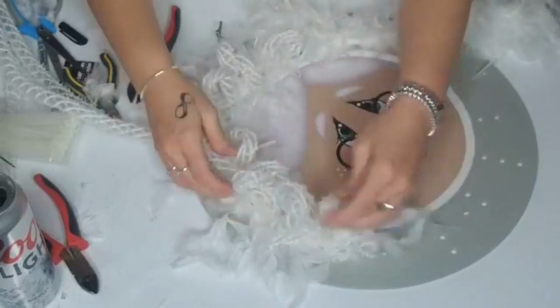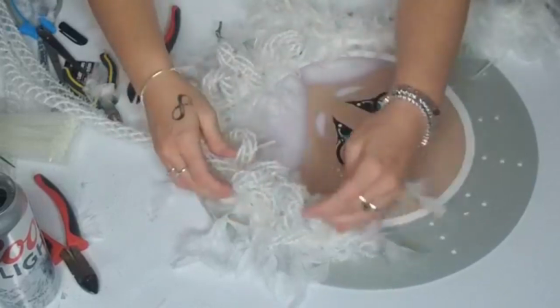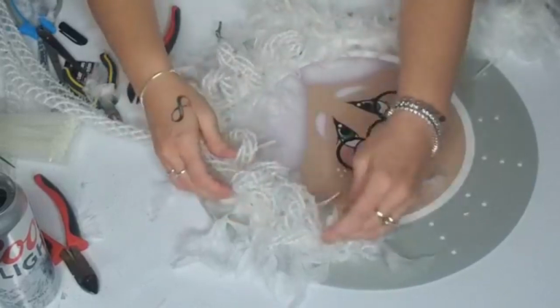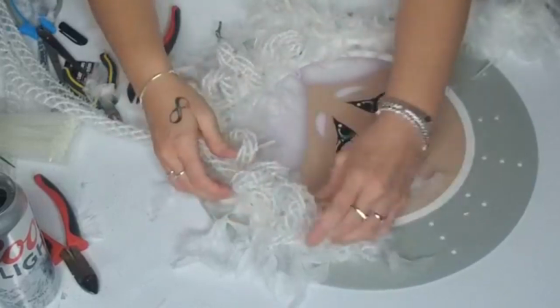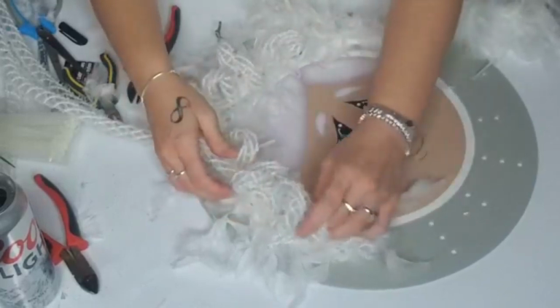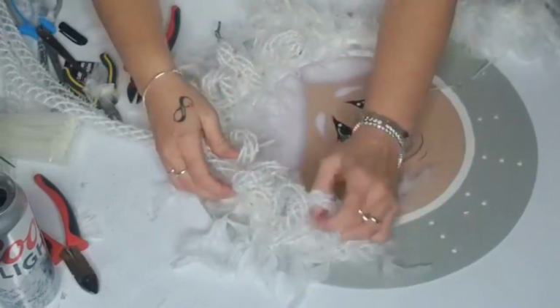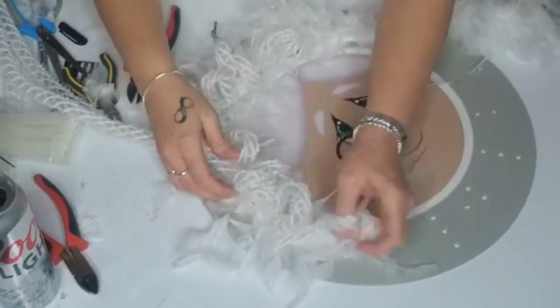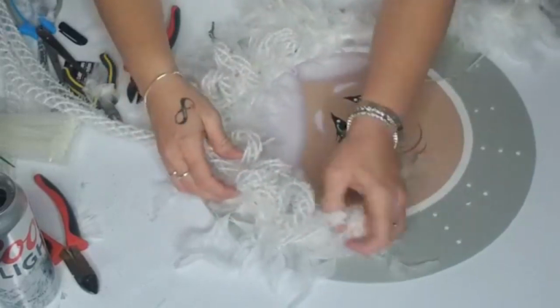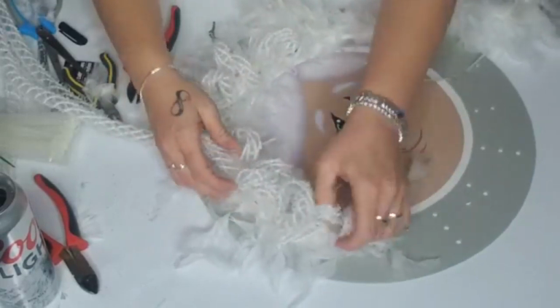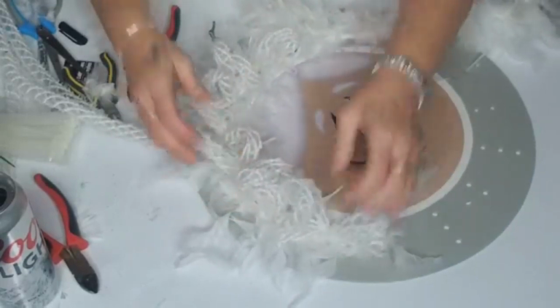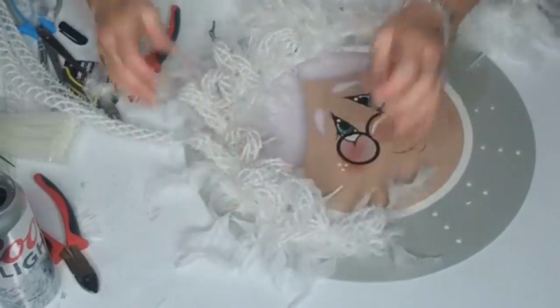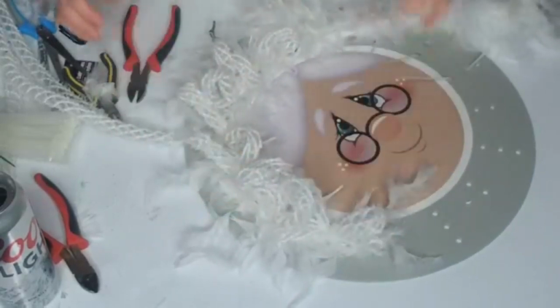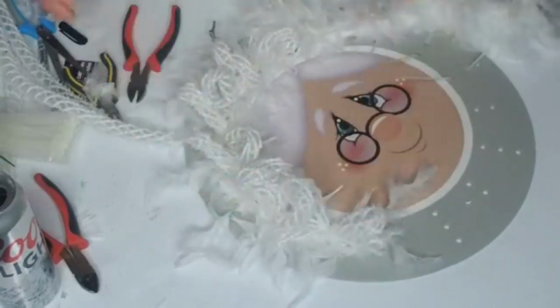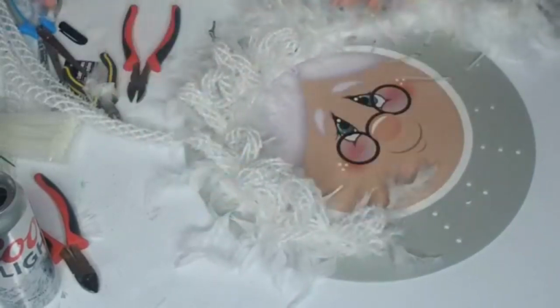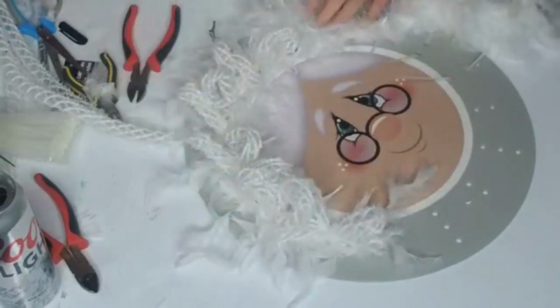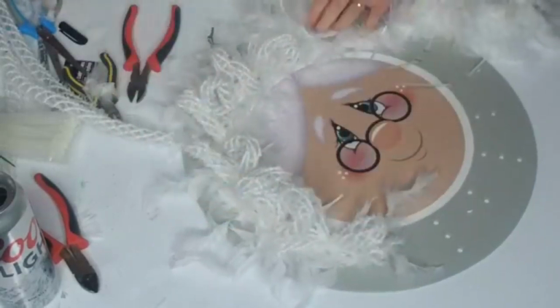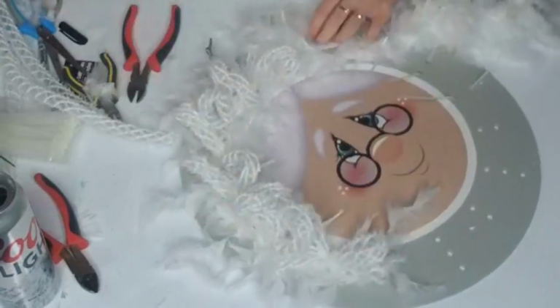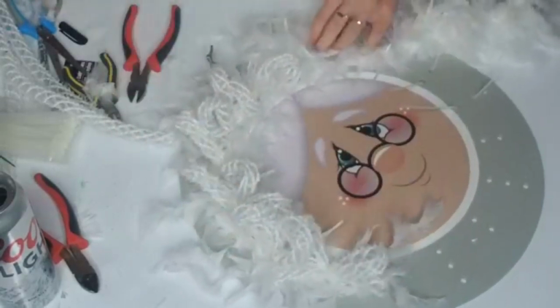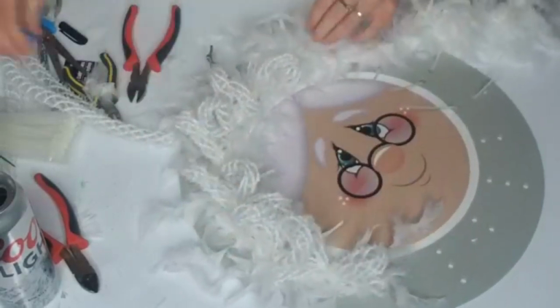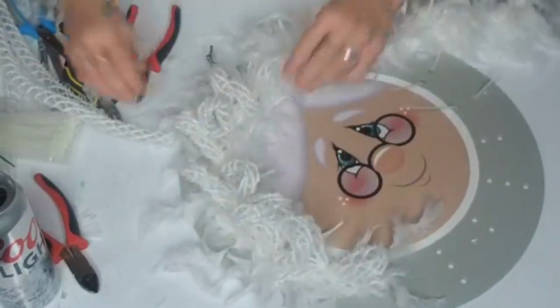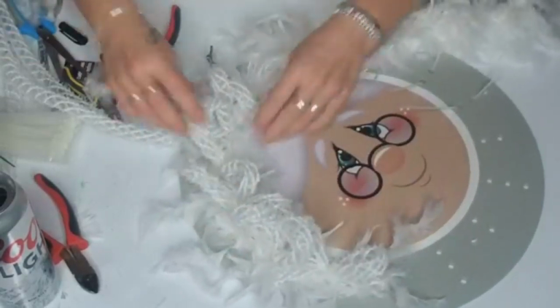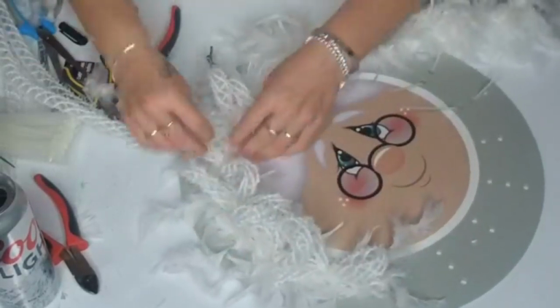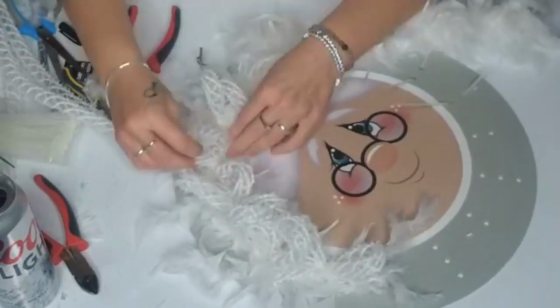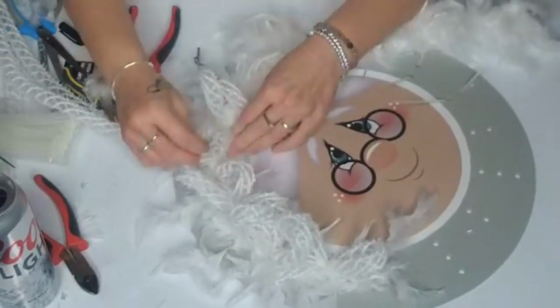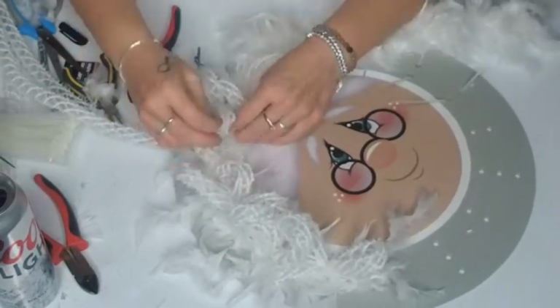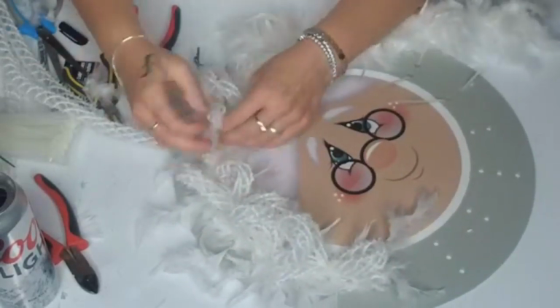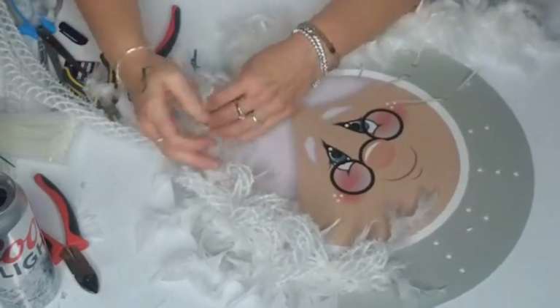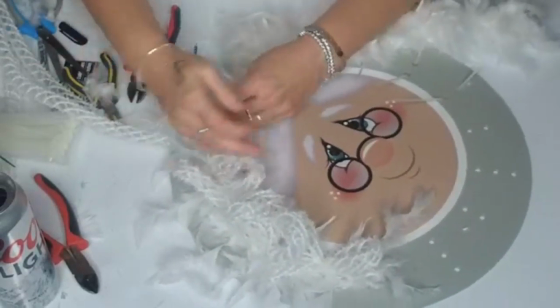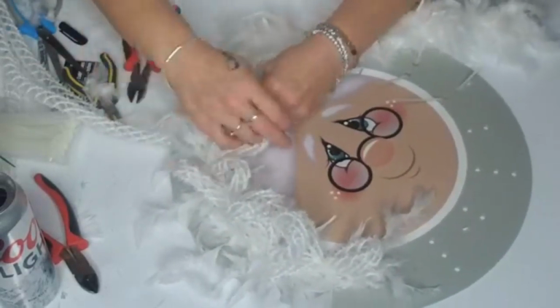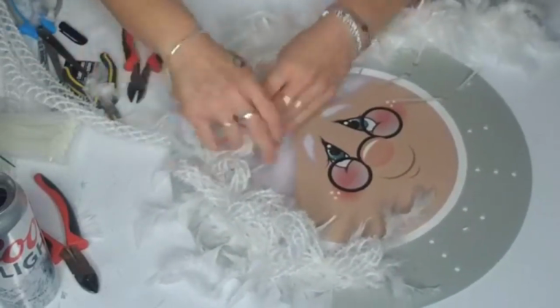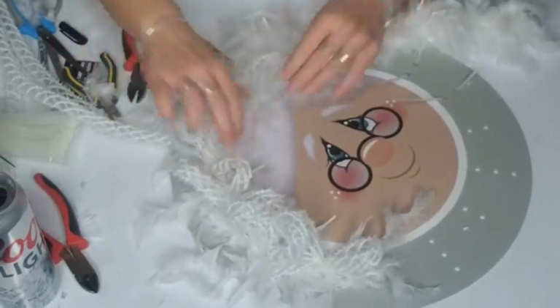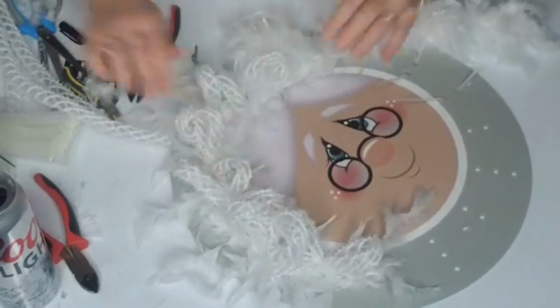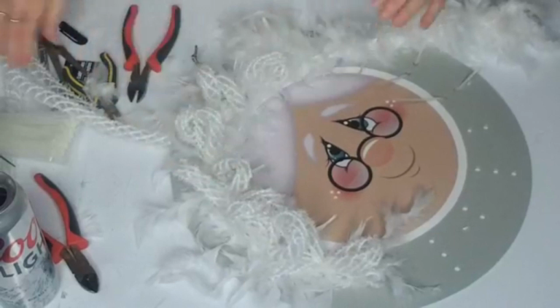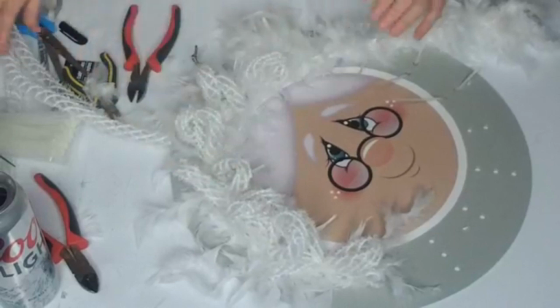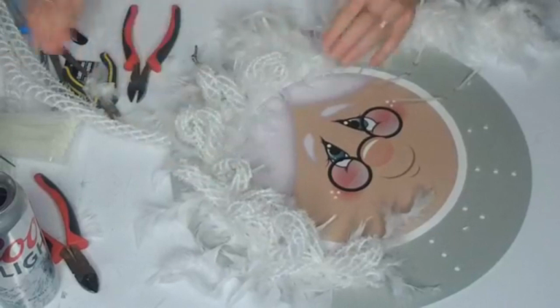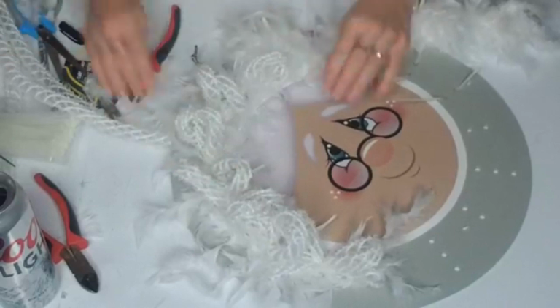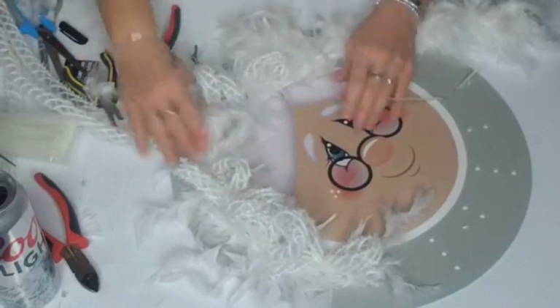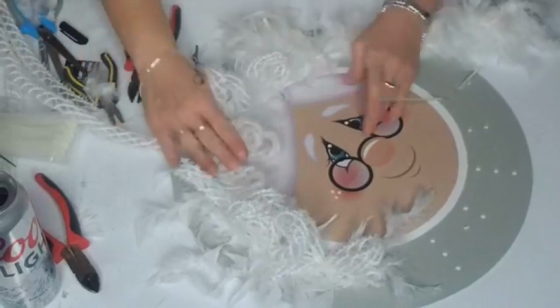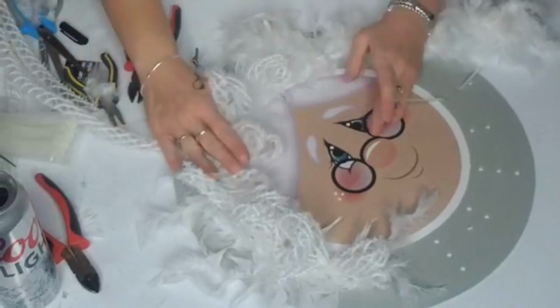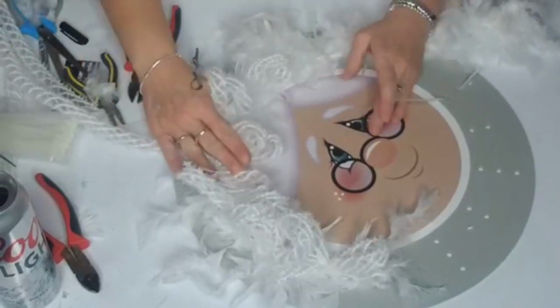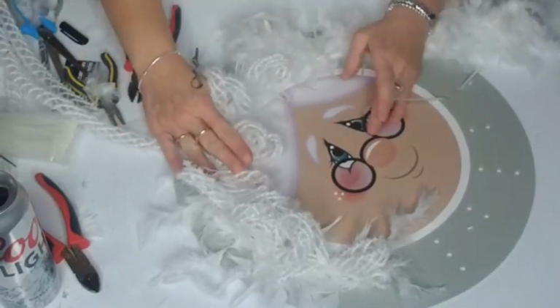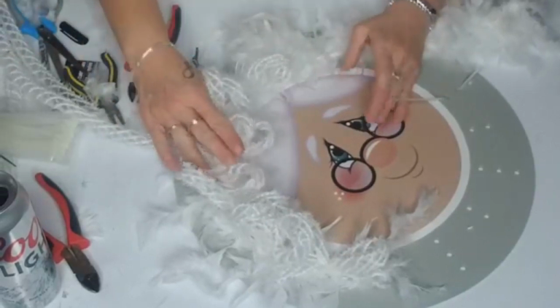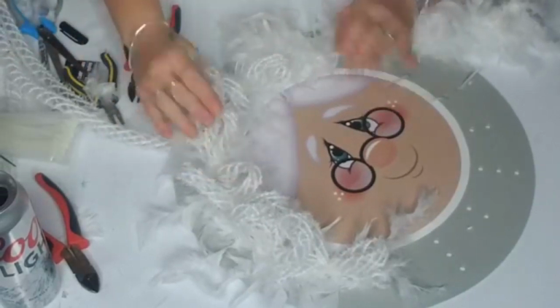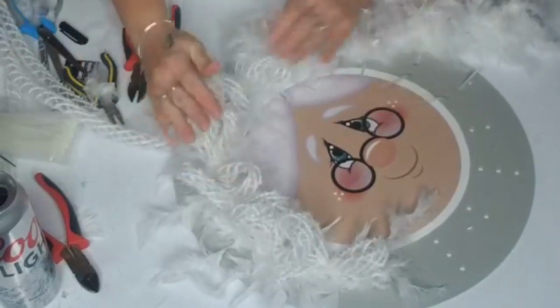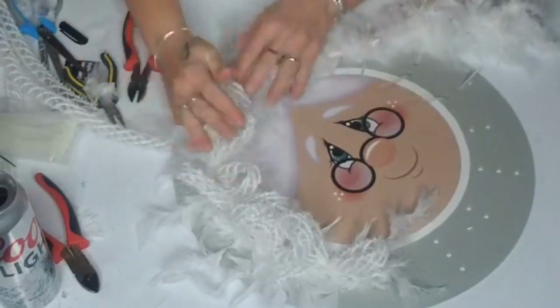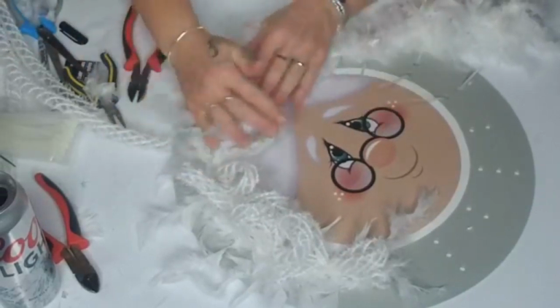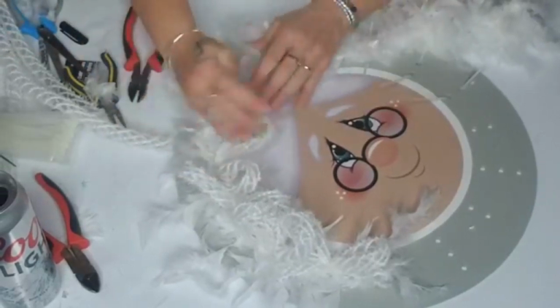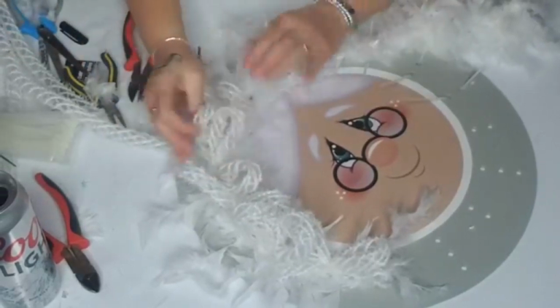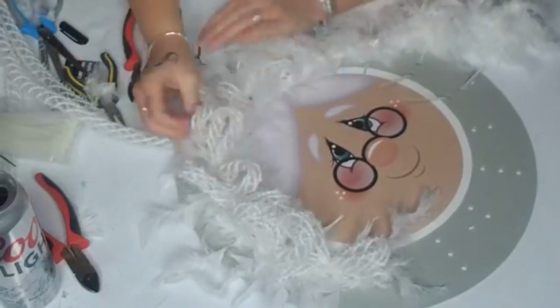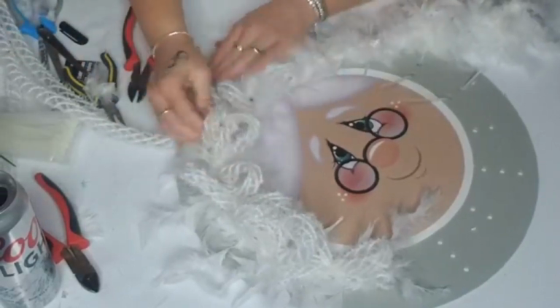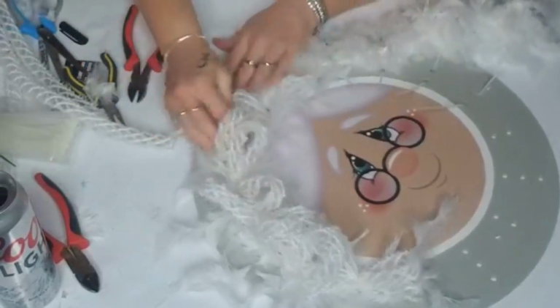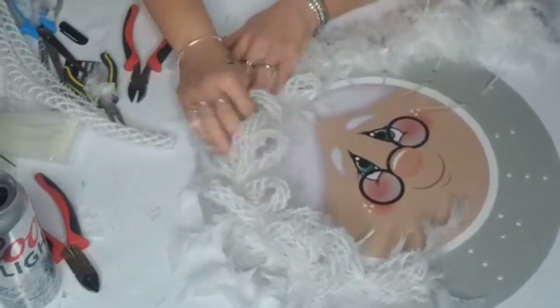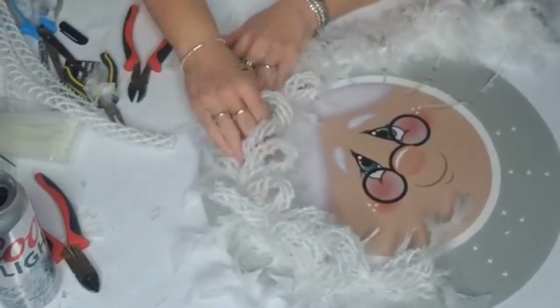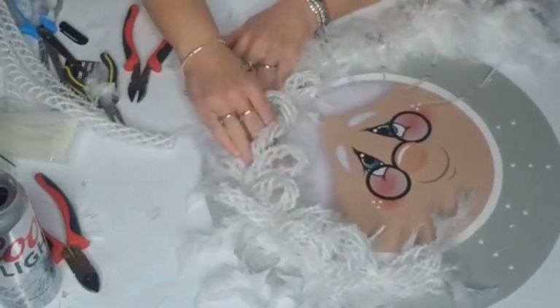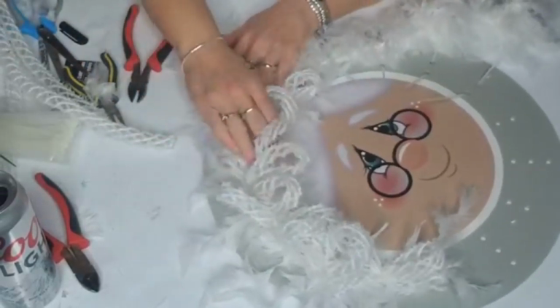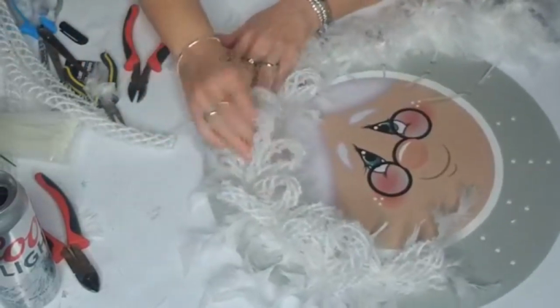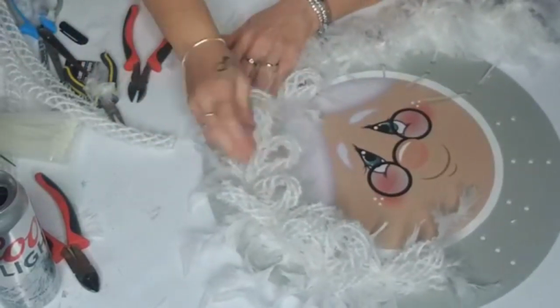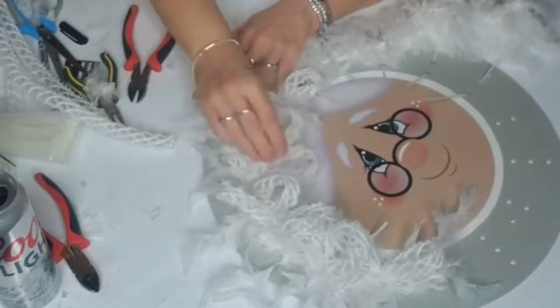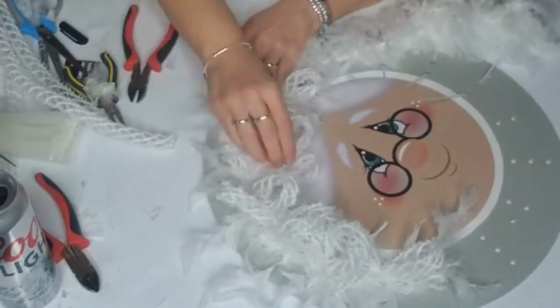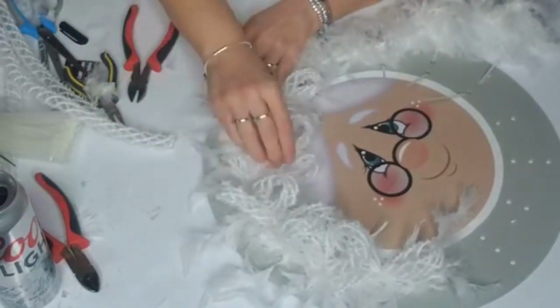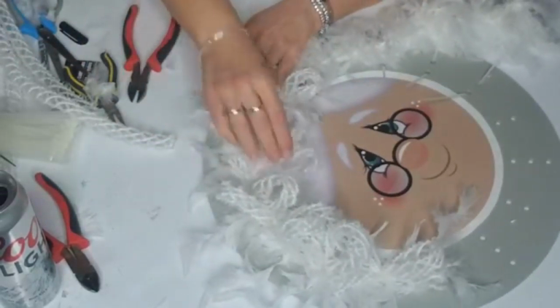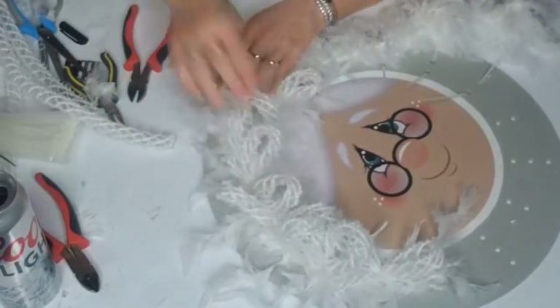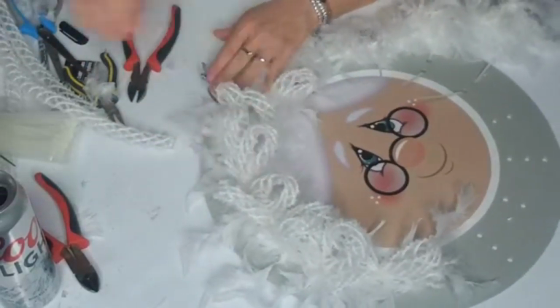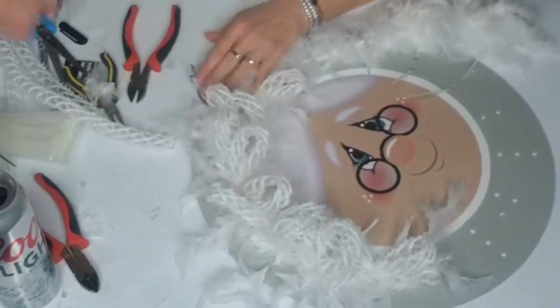When her hat goes on we'll push her curls down — isn't she special? Look how special she is.